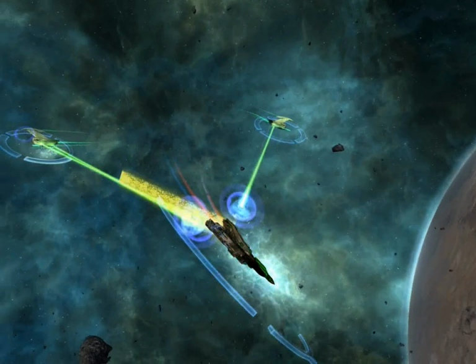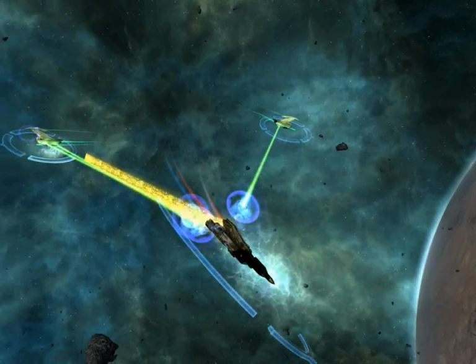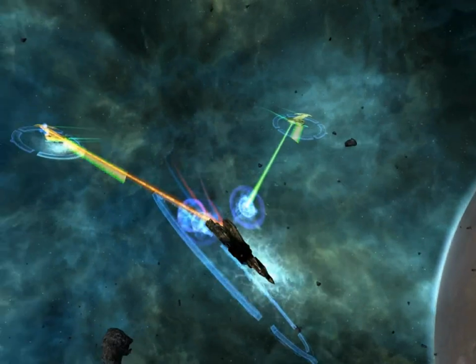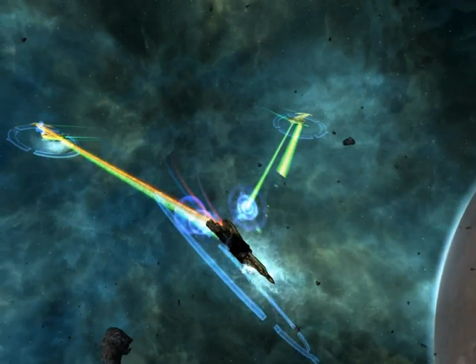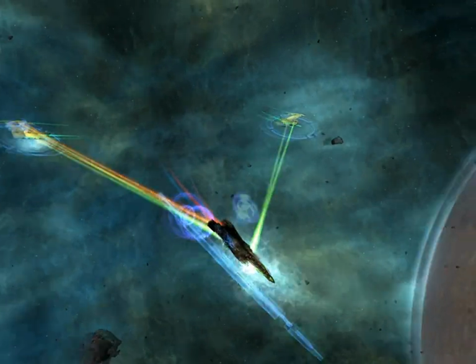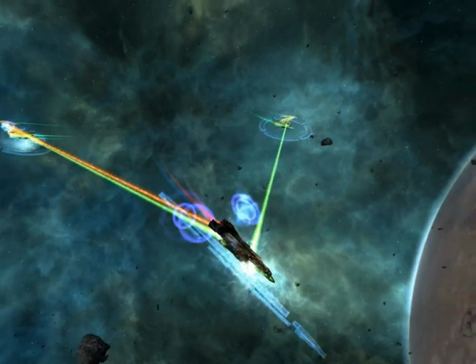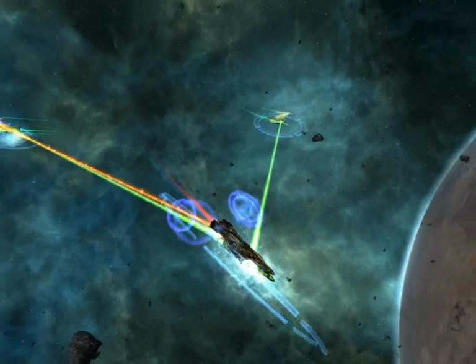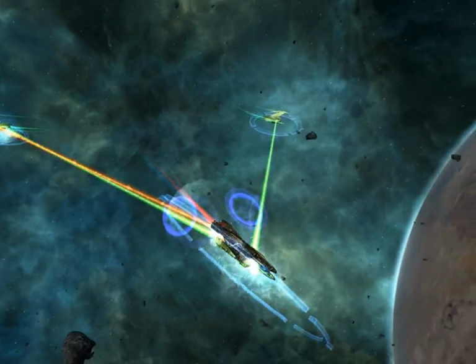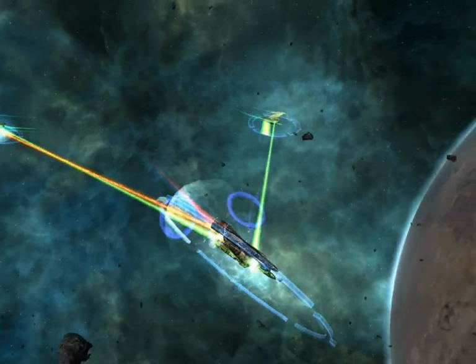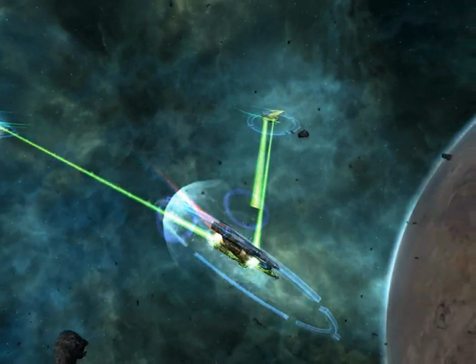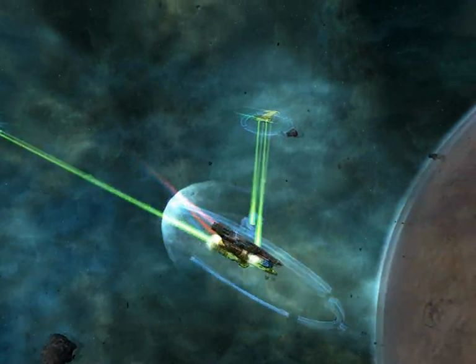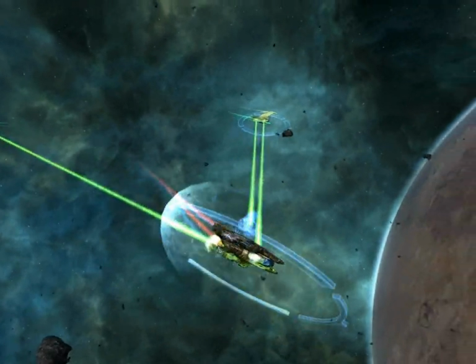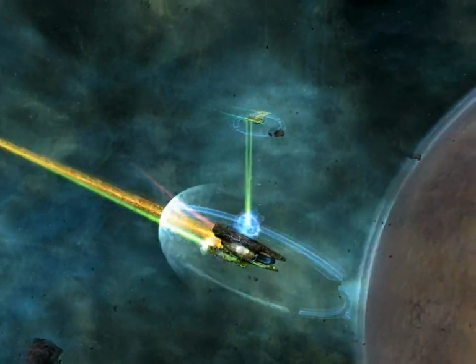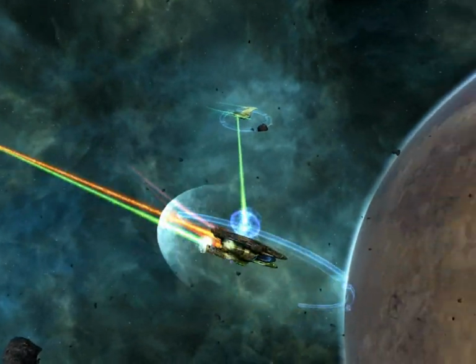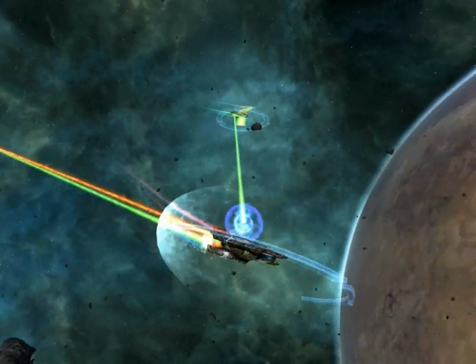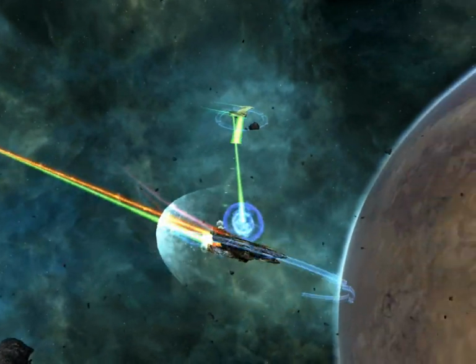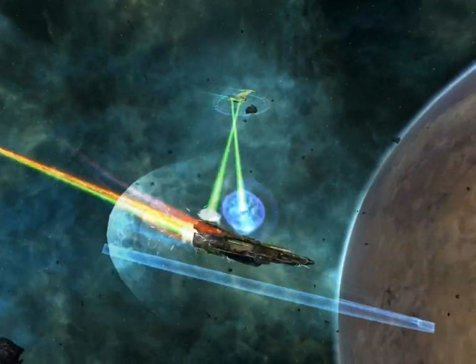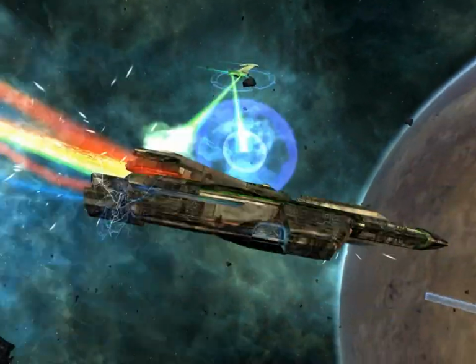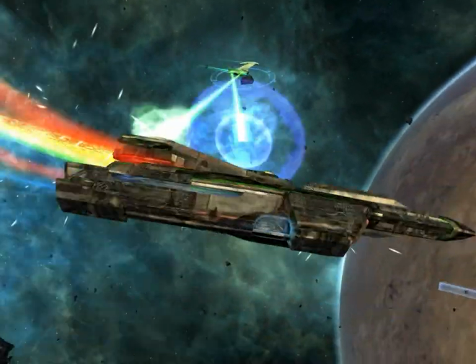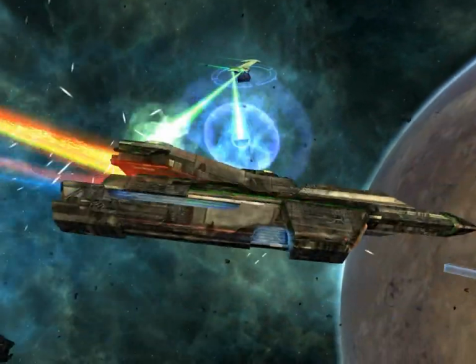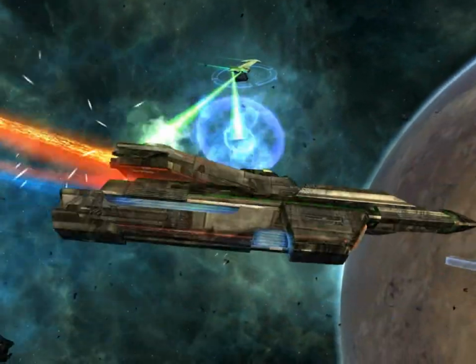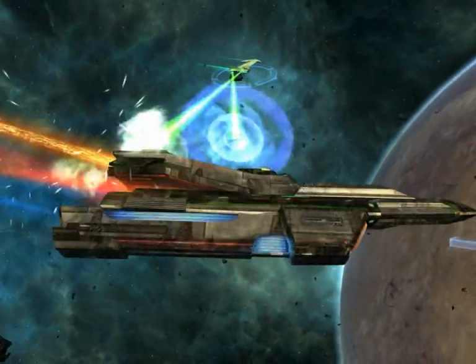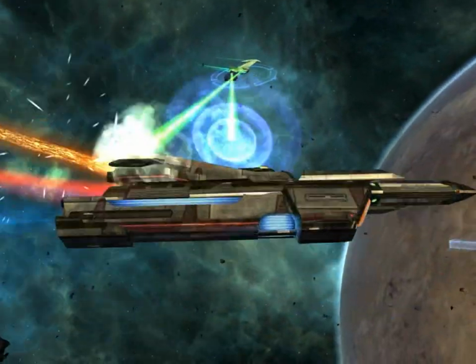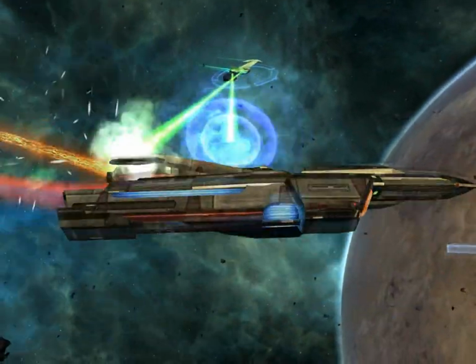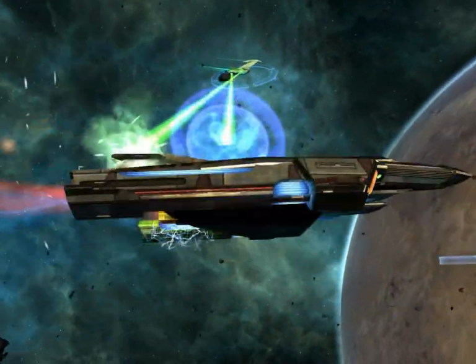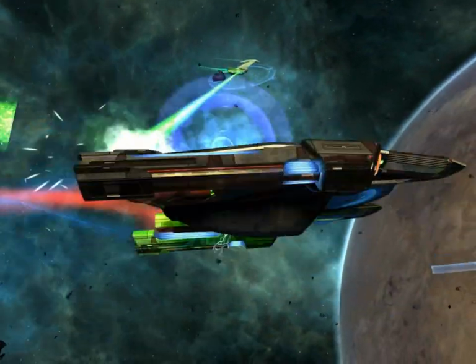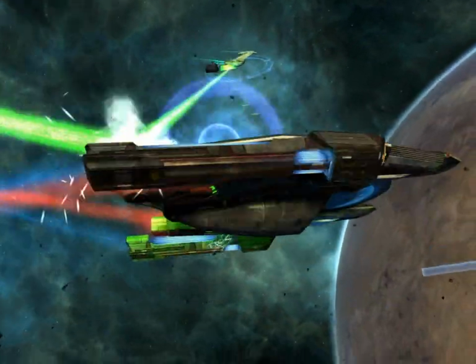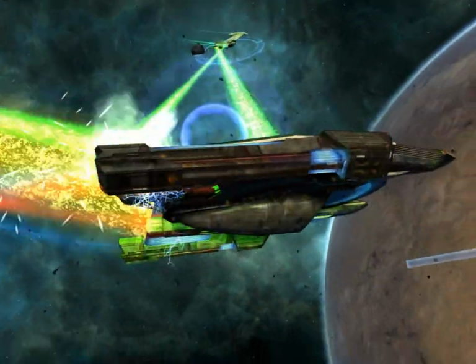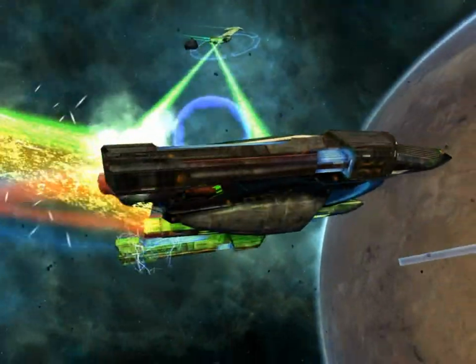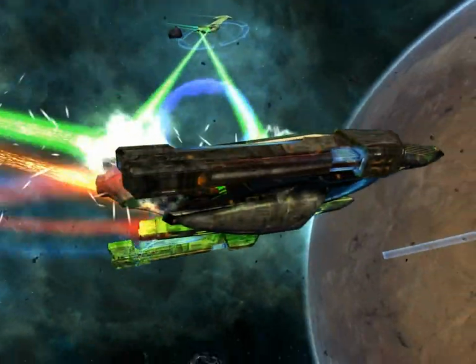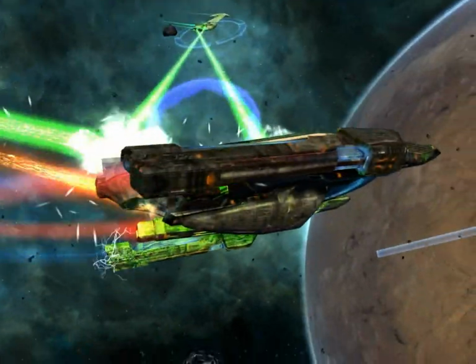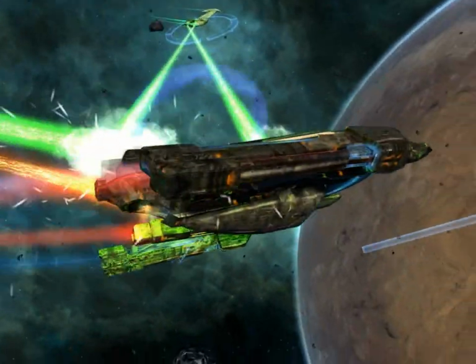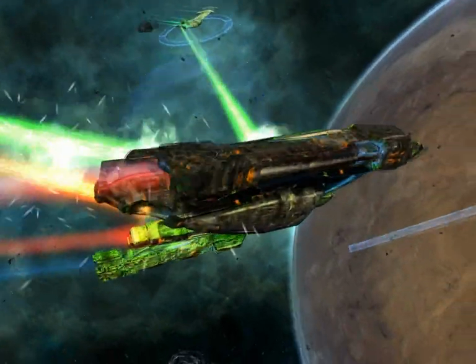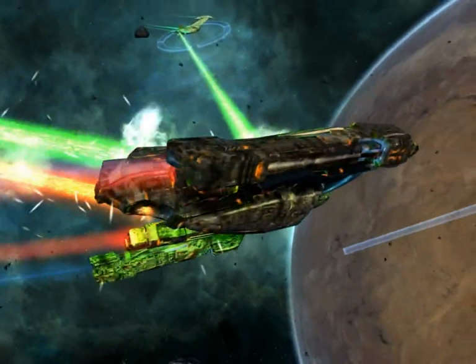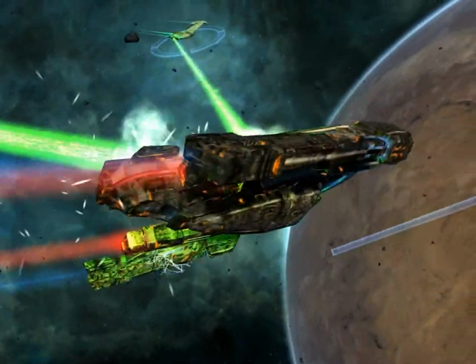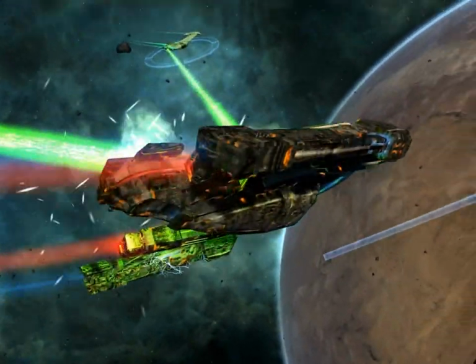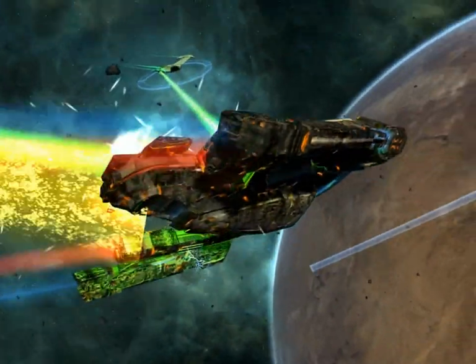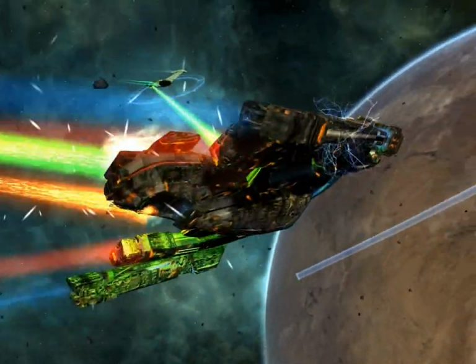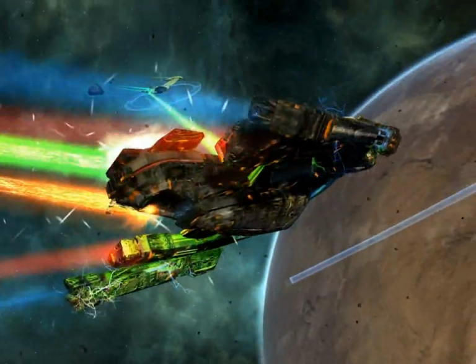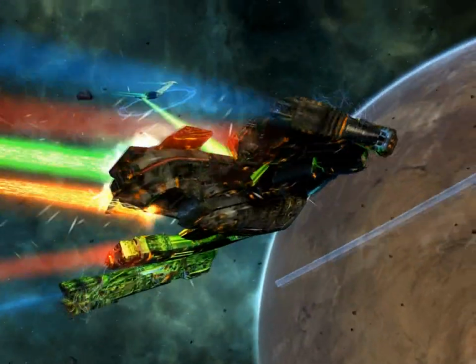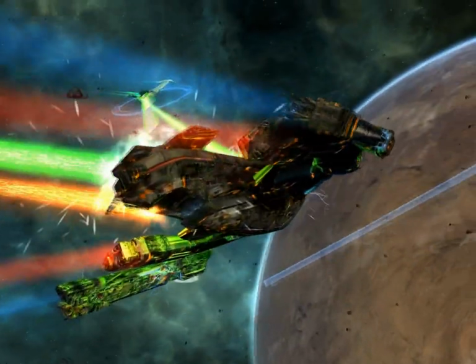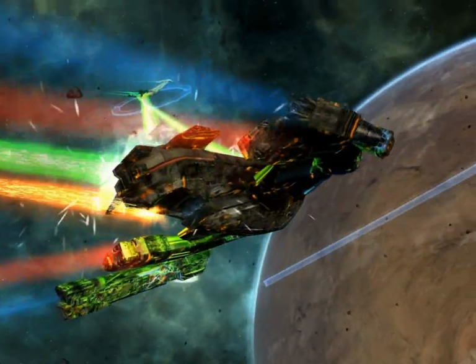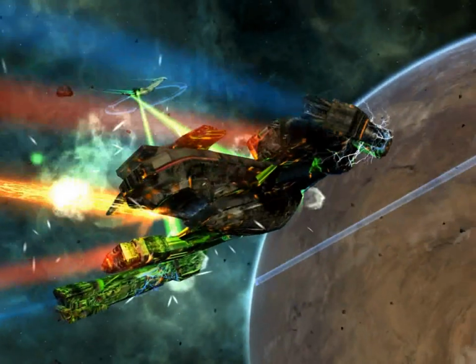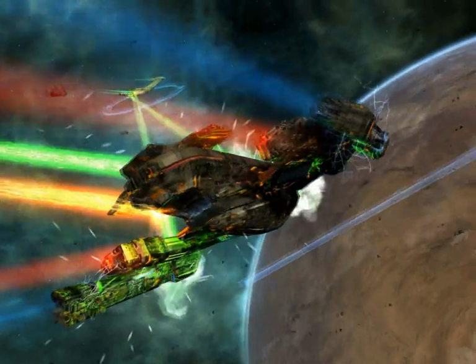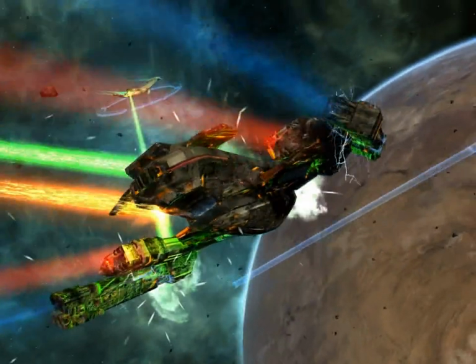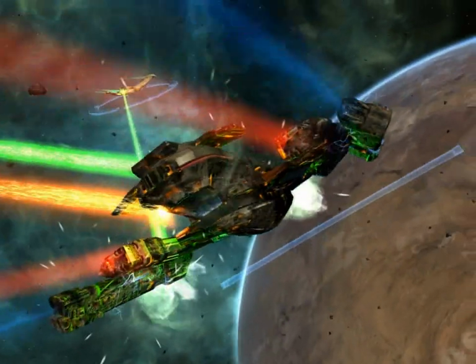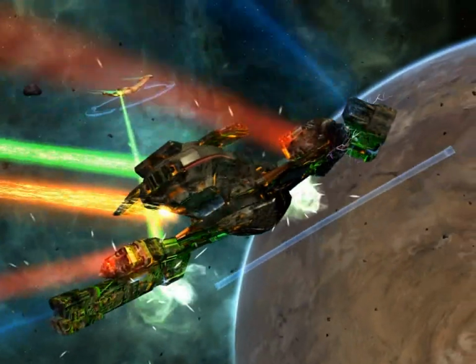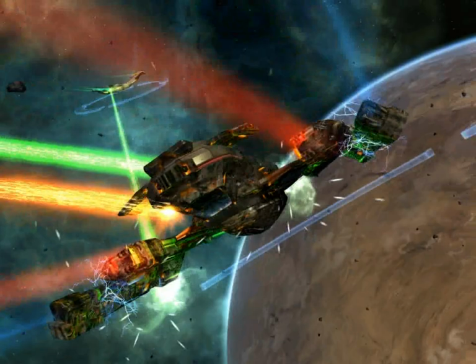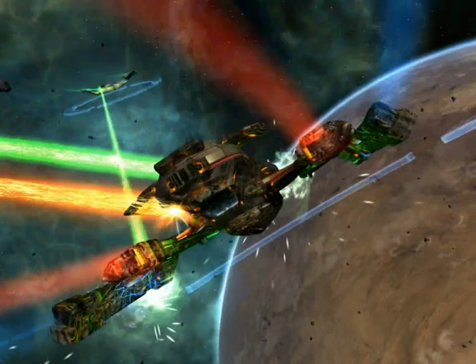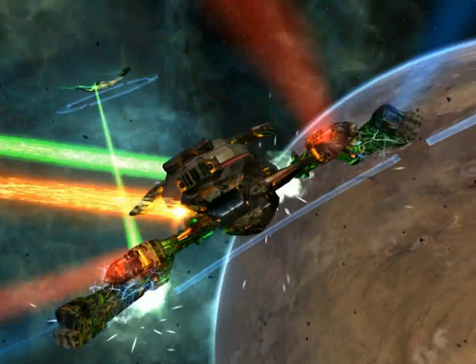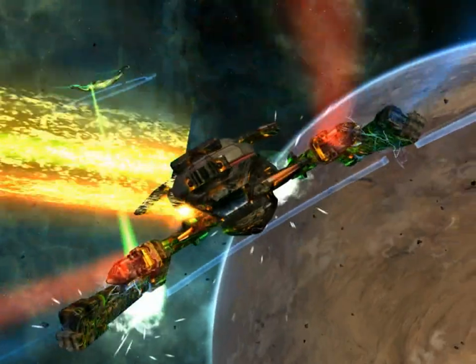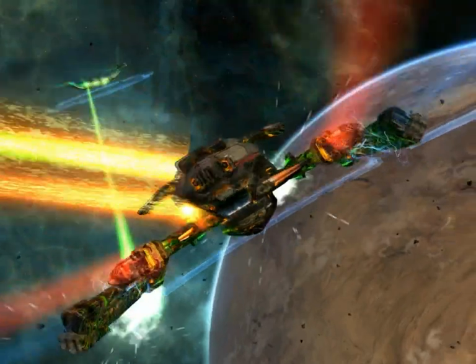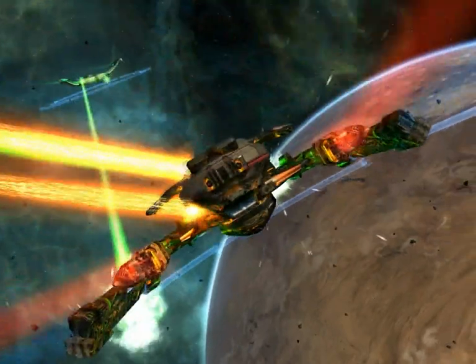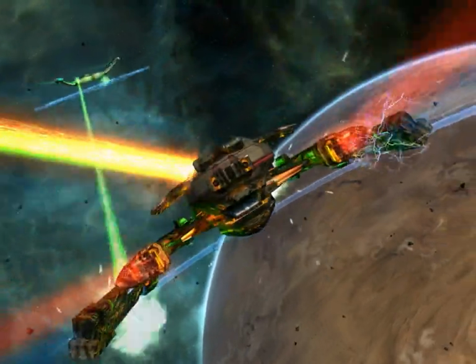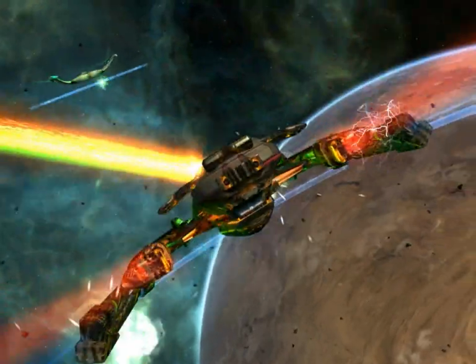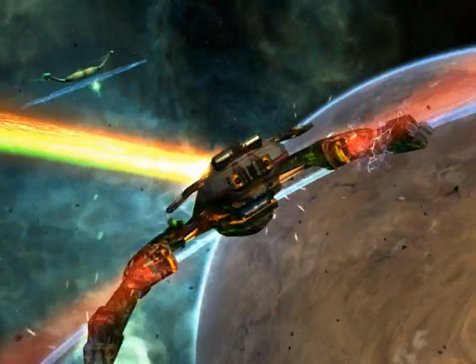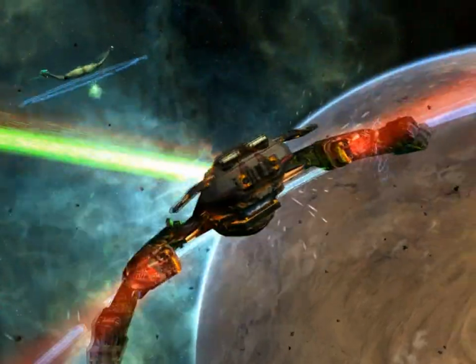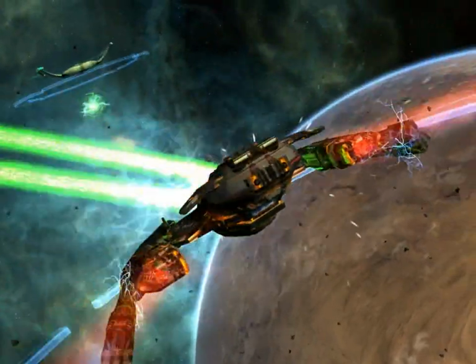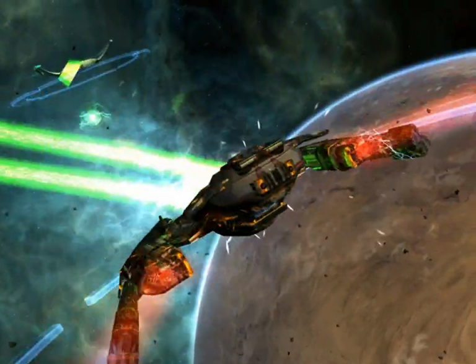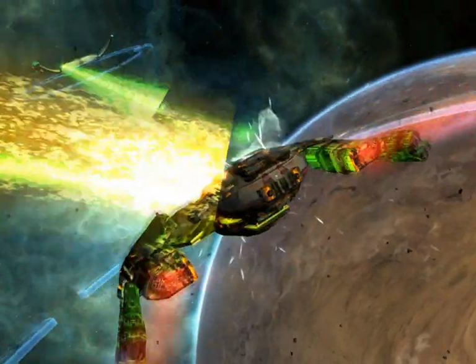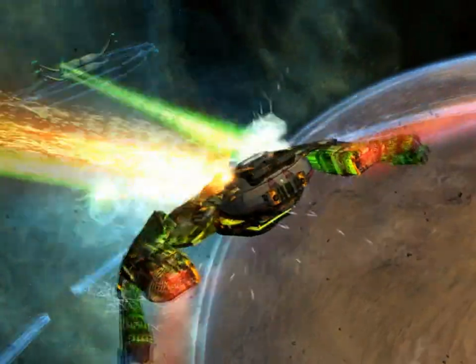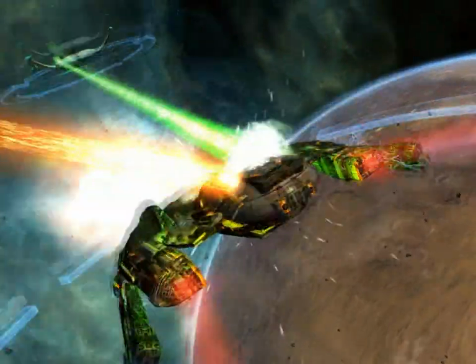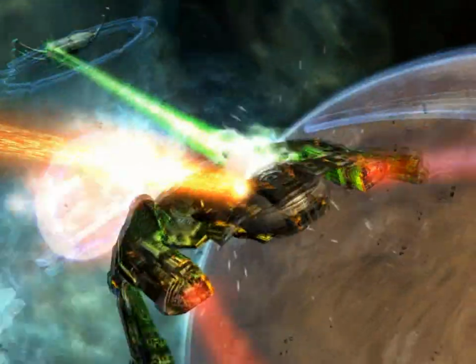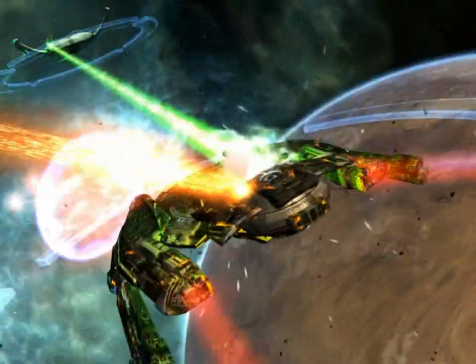When one shield collapses, it means you're vulnerable. When someone launches a big powerful weapon such as a torpedo, you're gone.